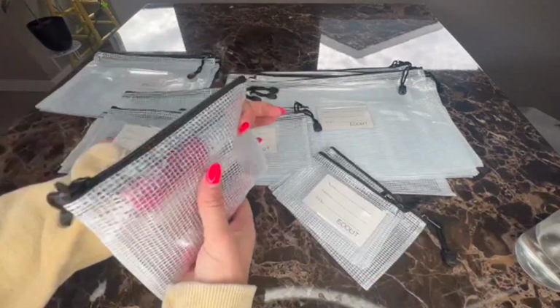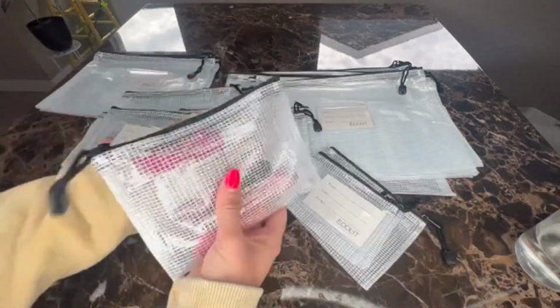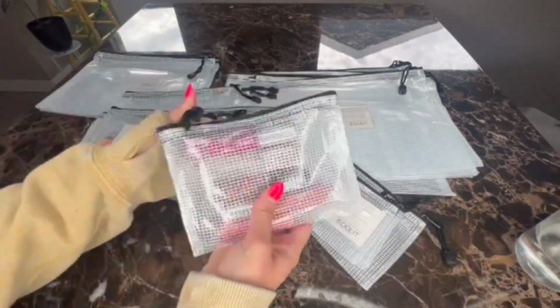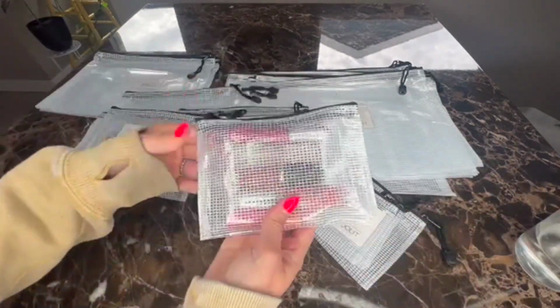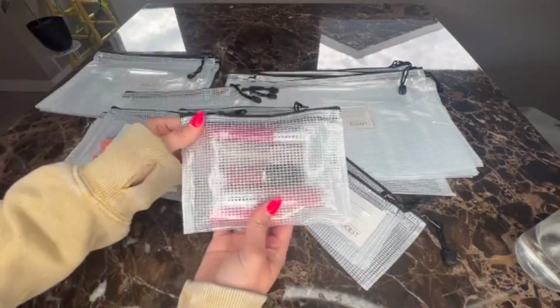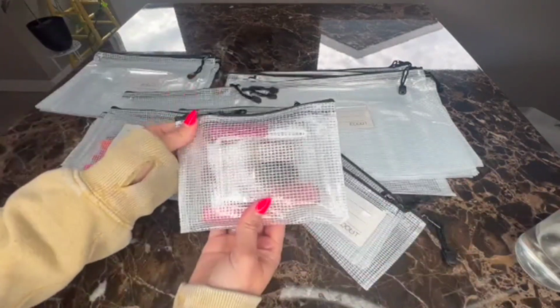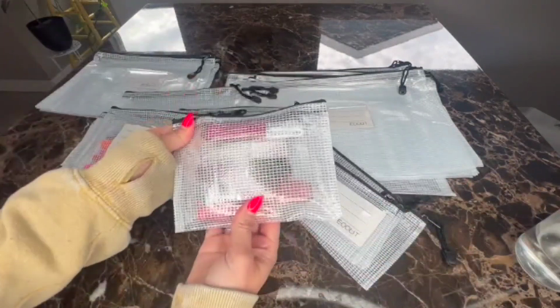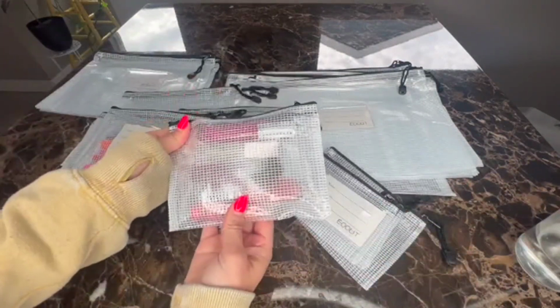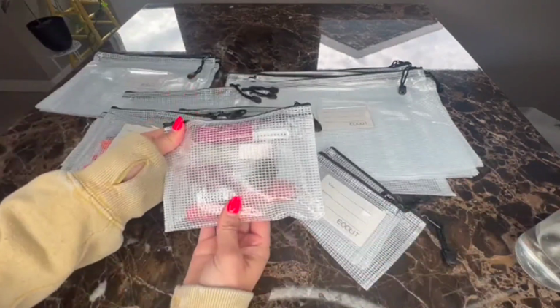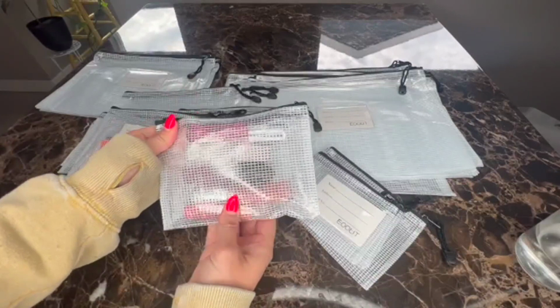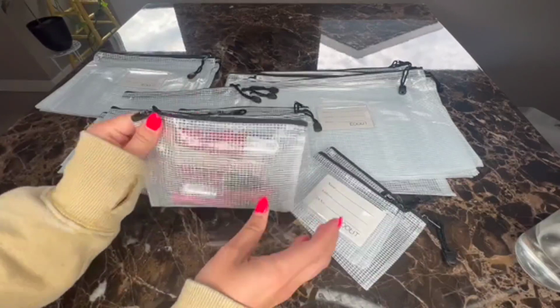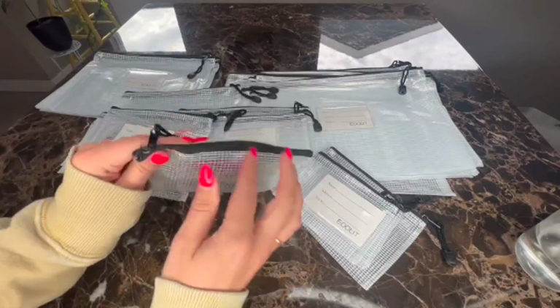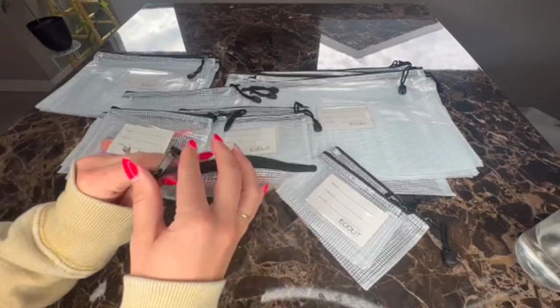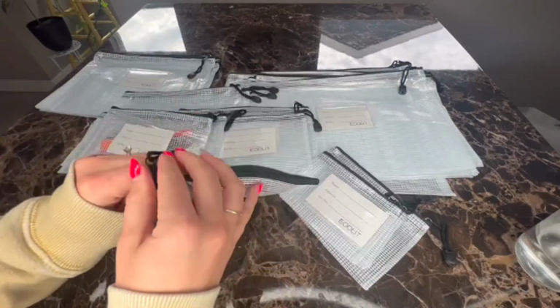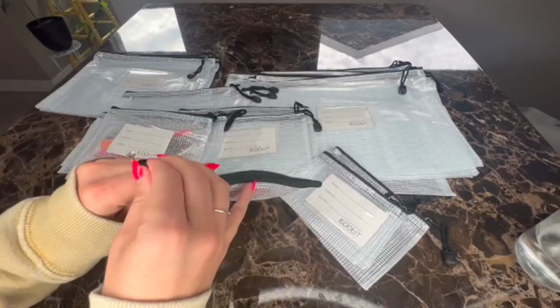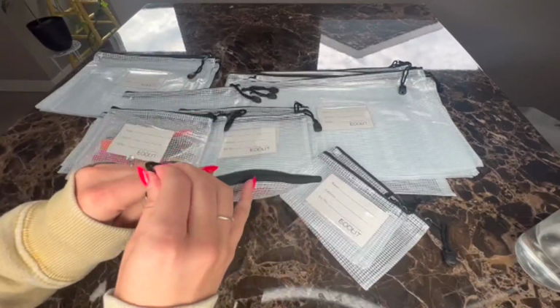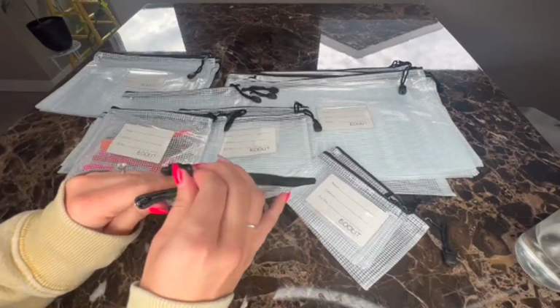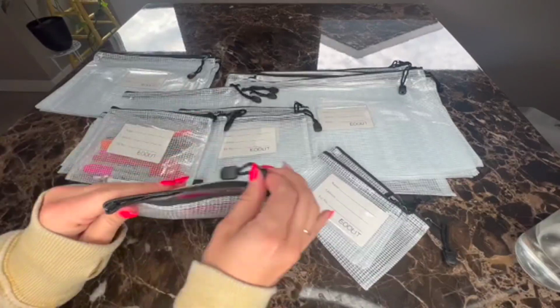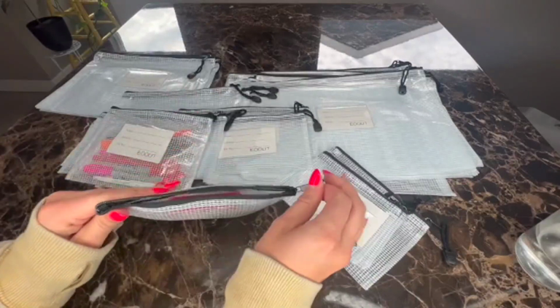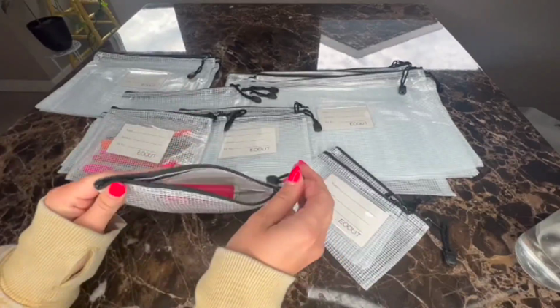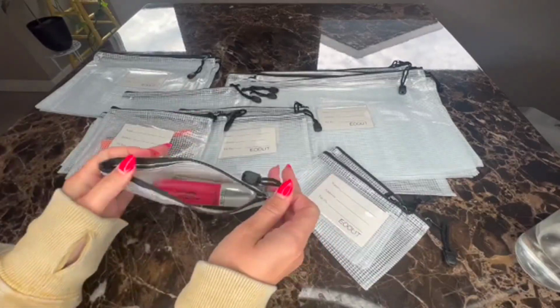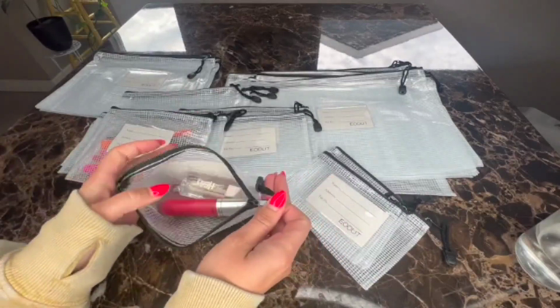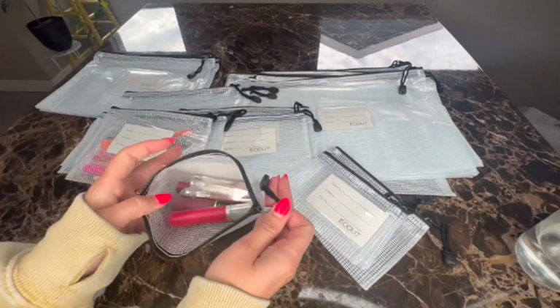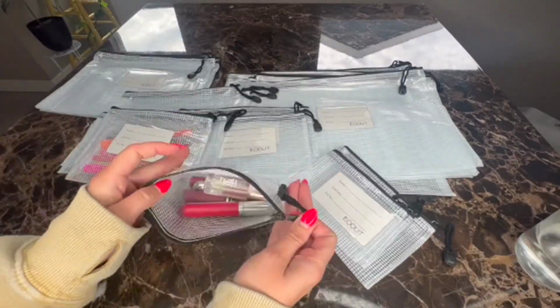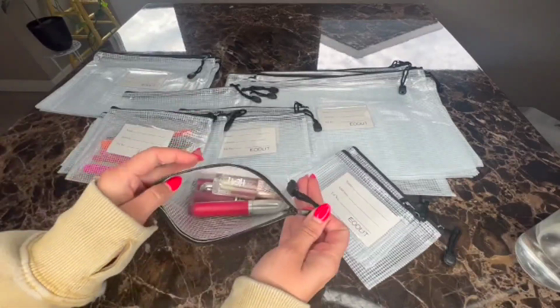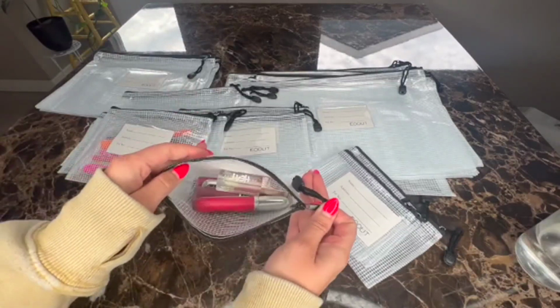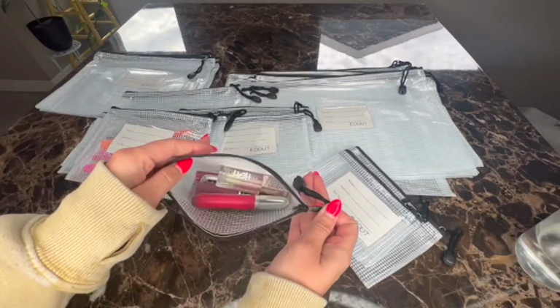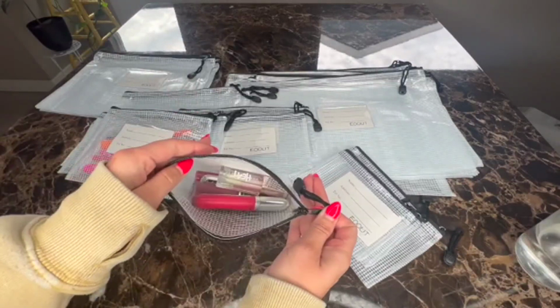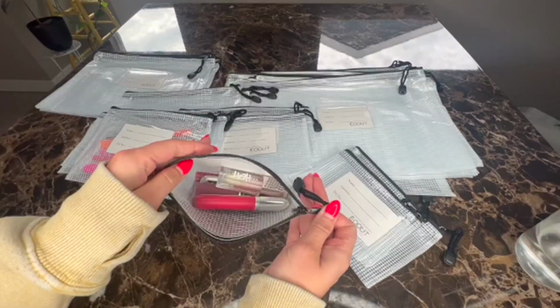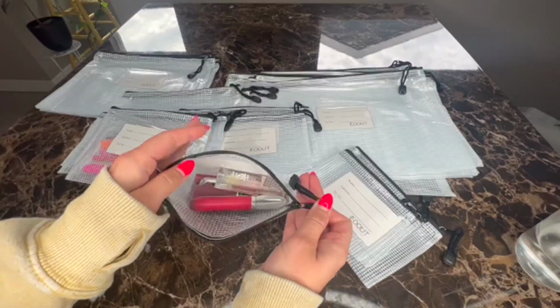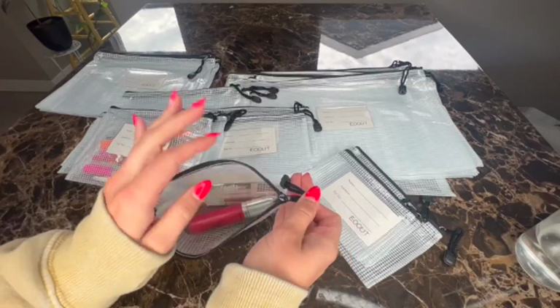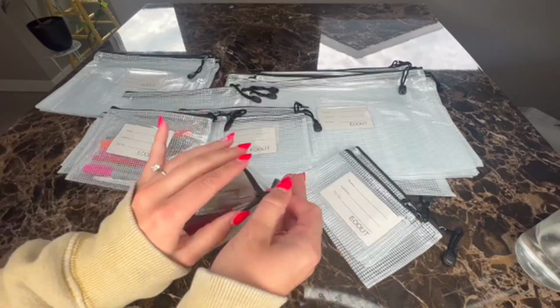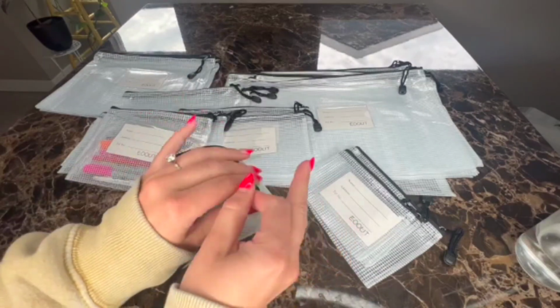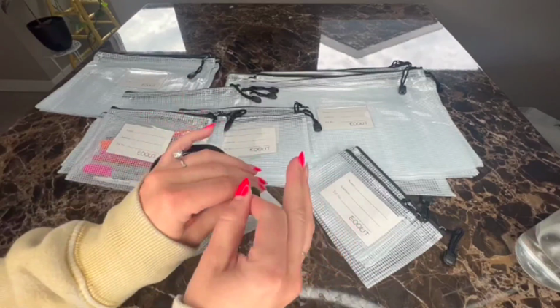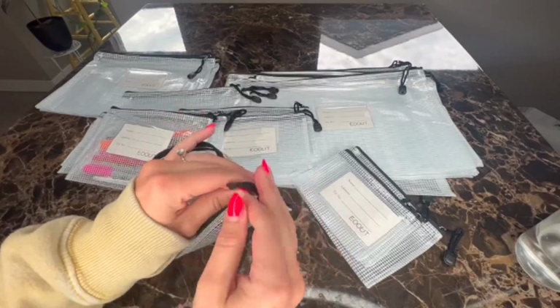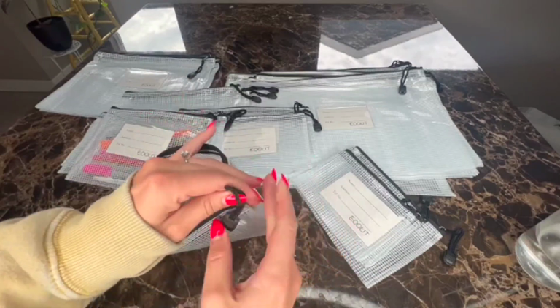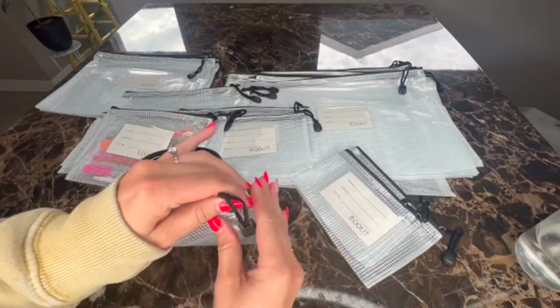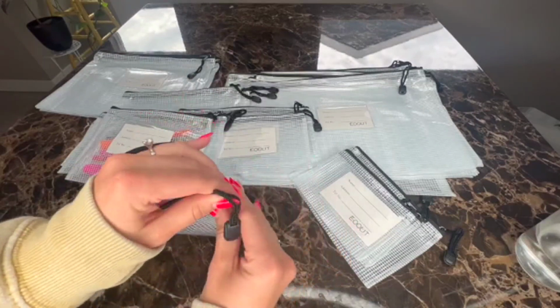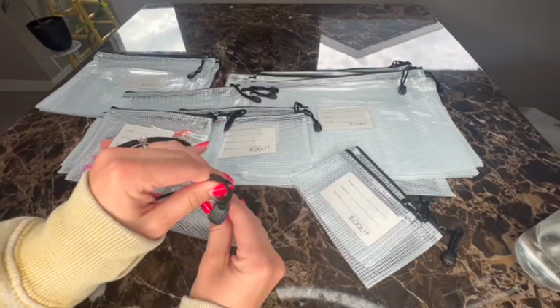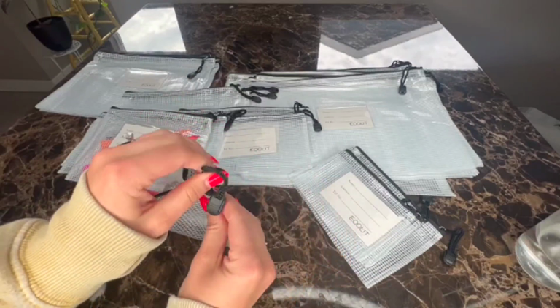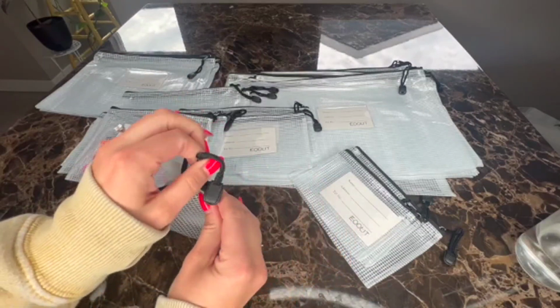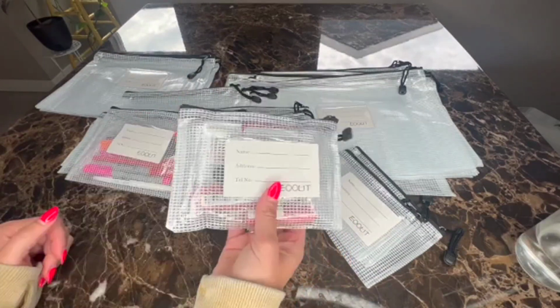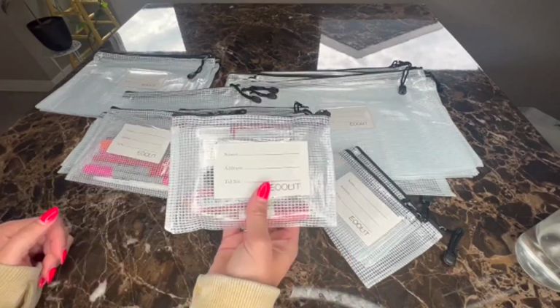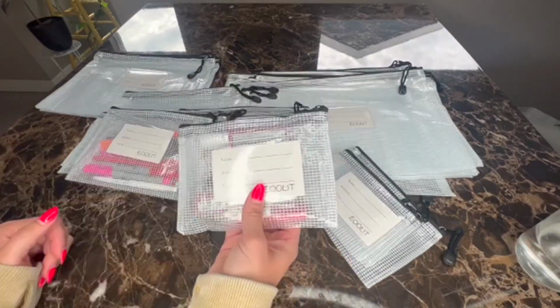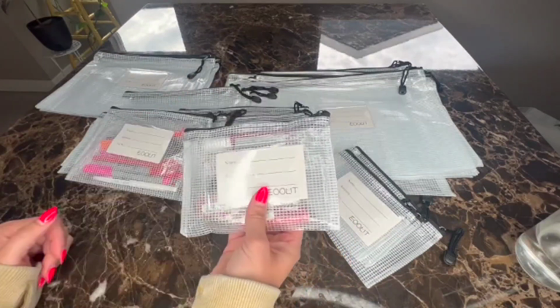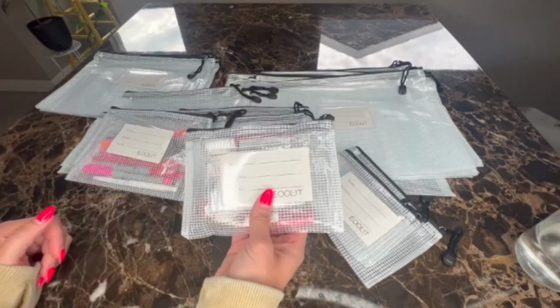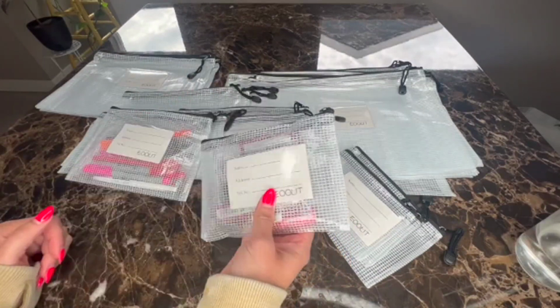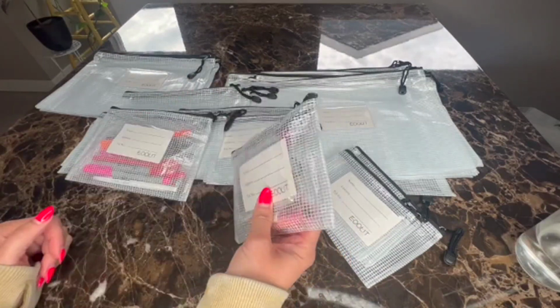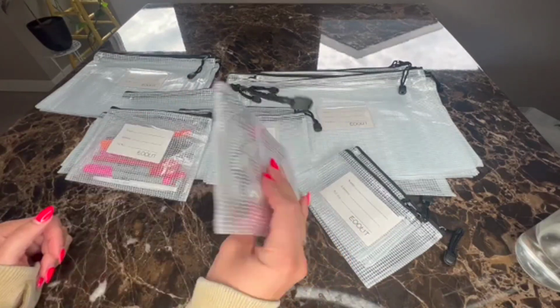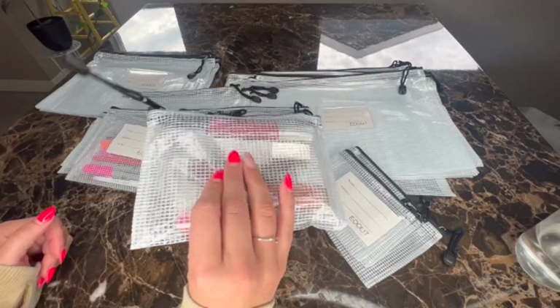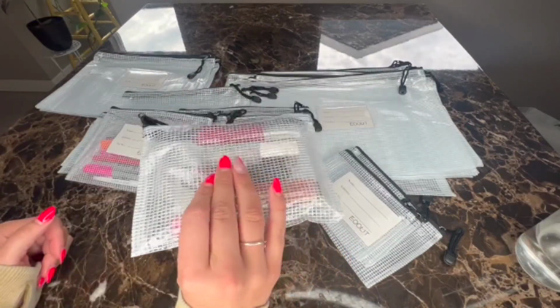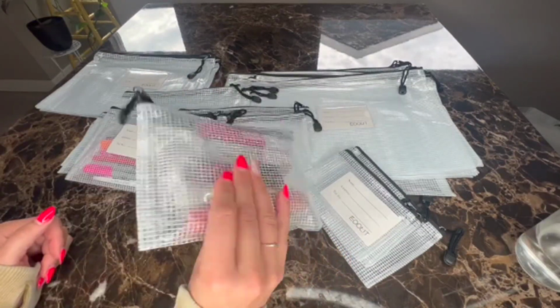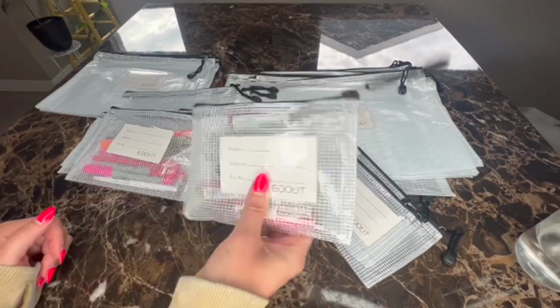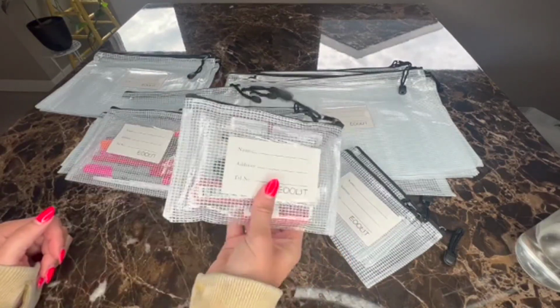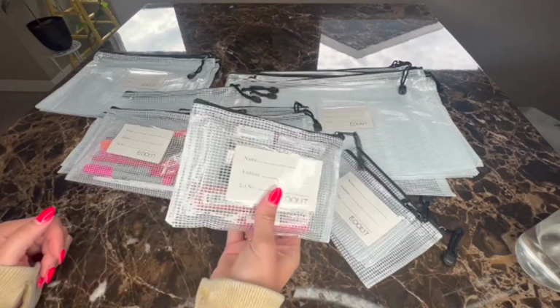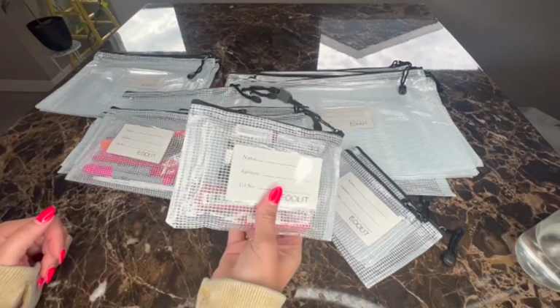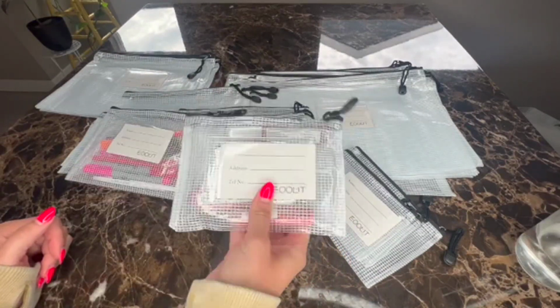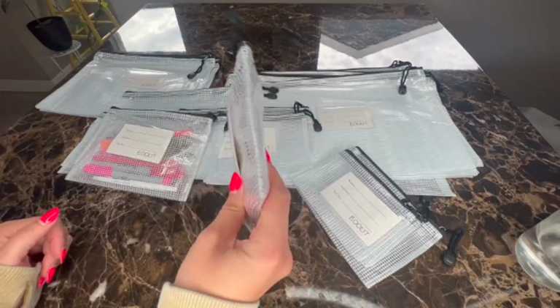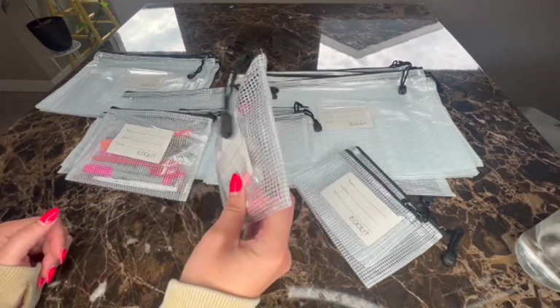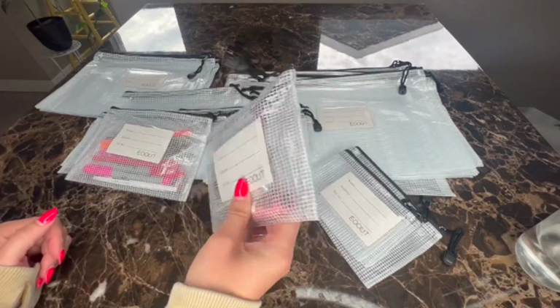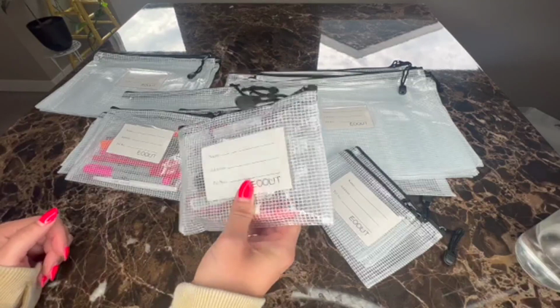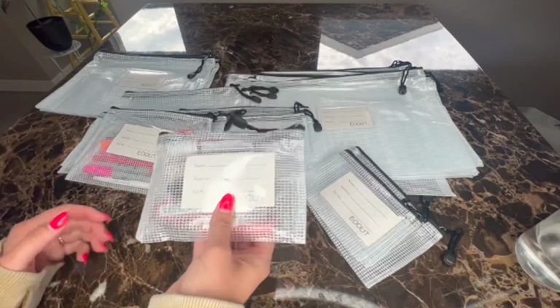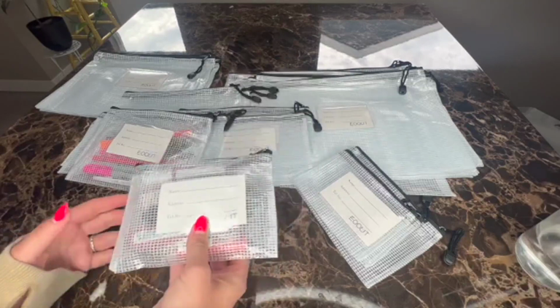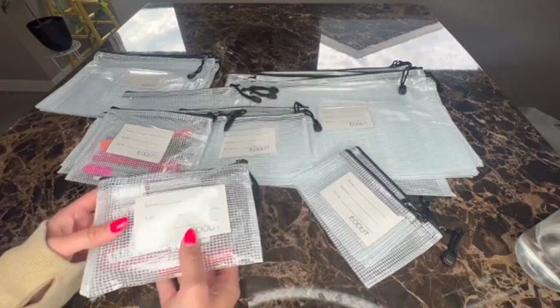You can throw your lip glosses or your lipsticks in there, or maybe you're traveling and want to use one of these for that.